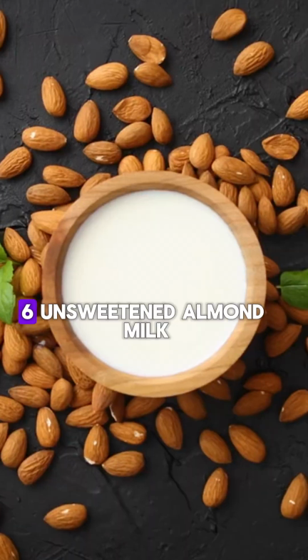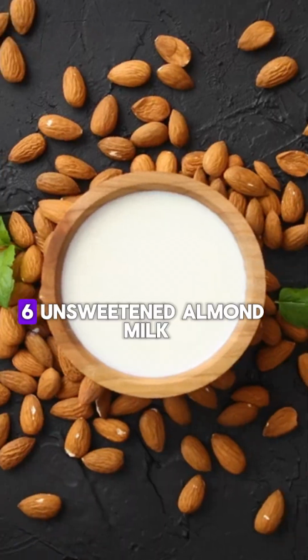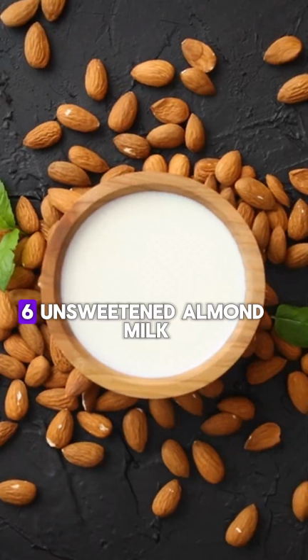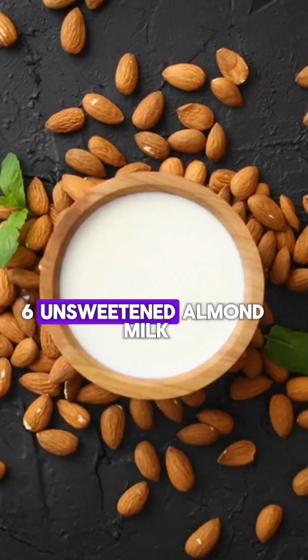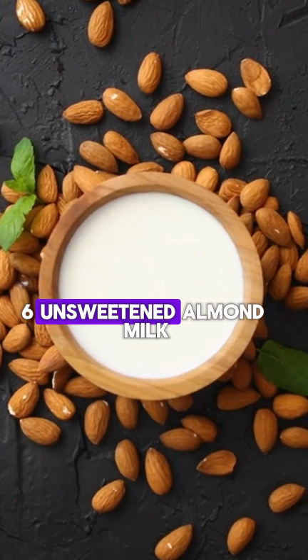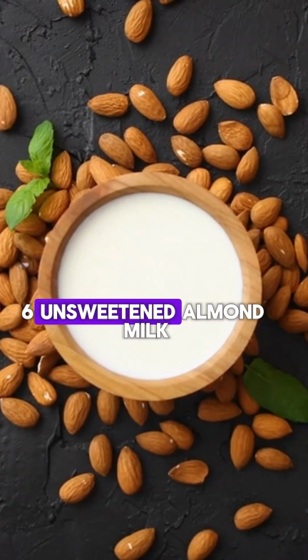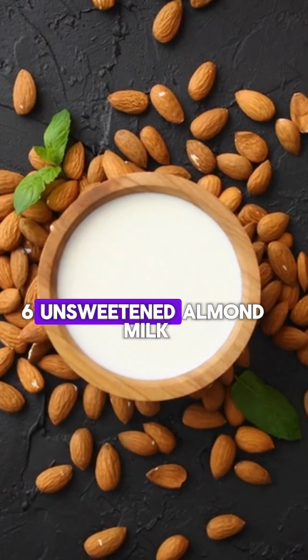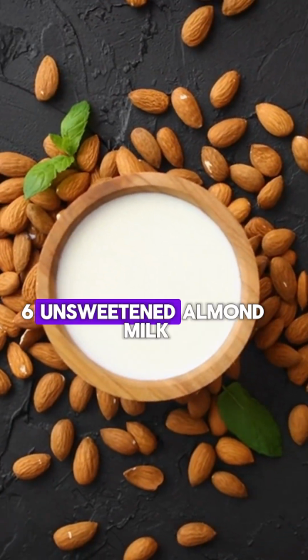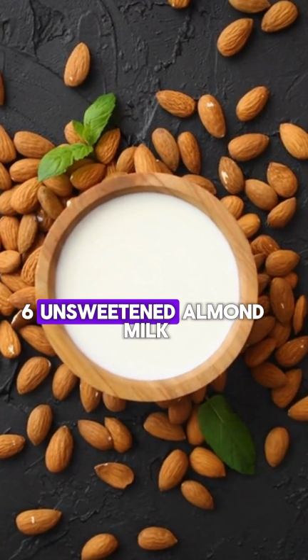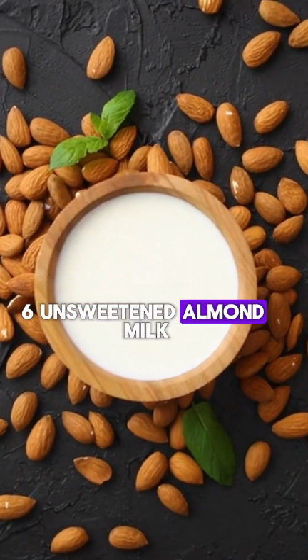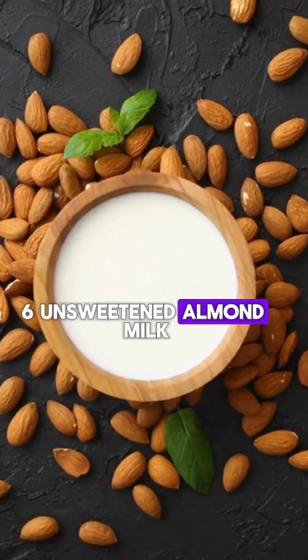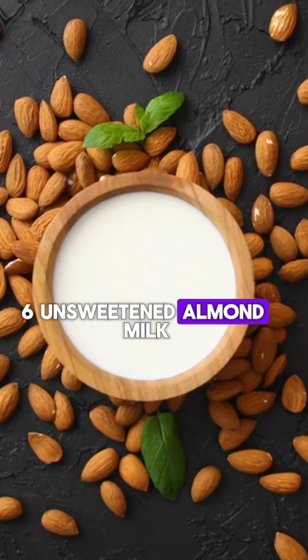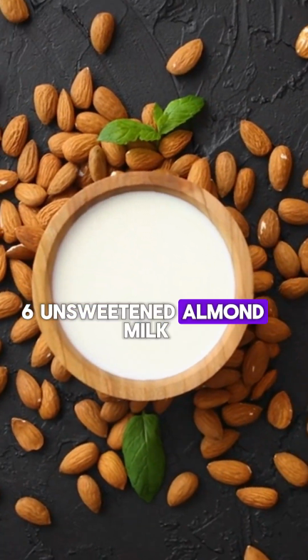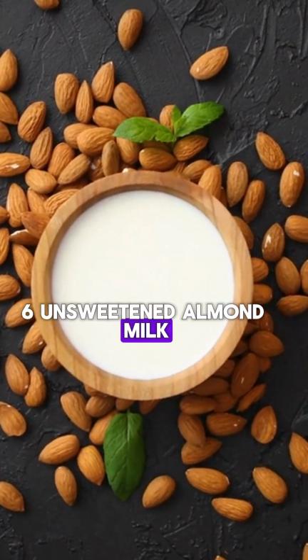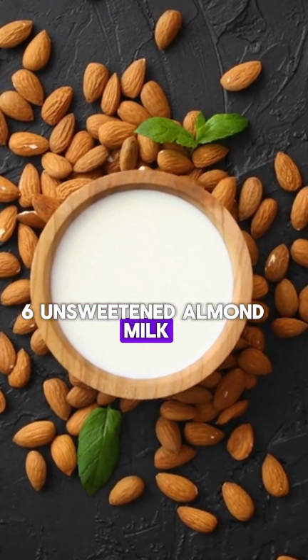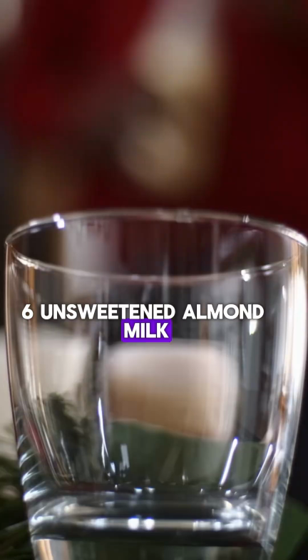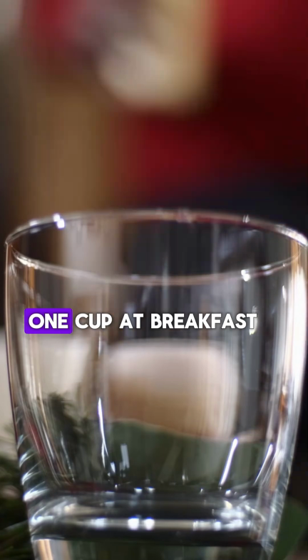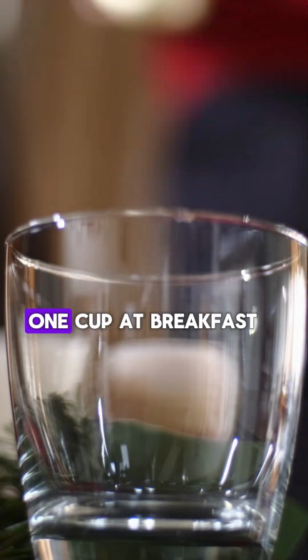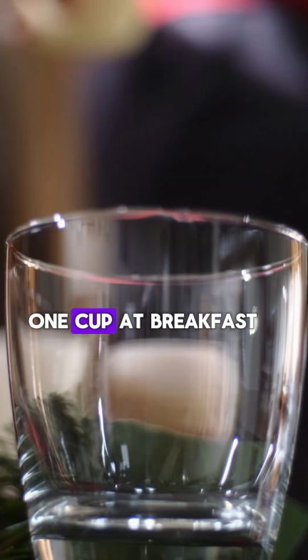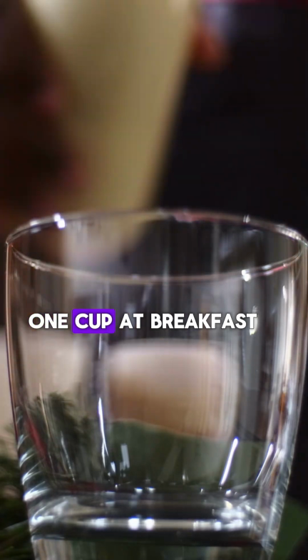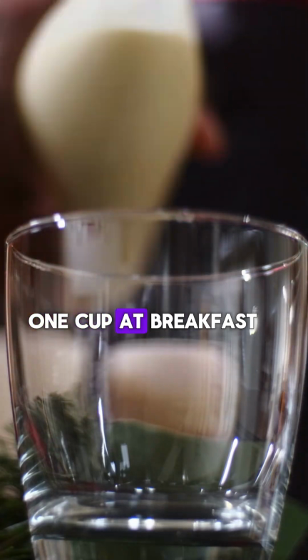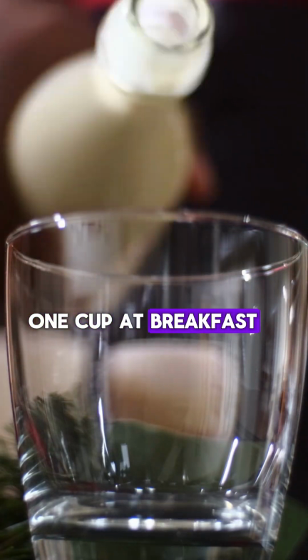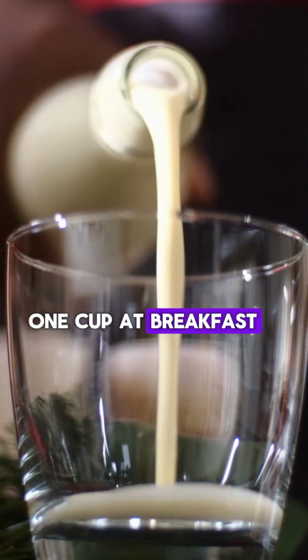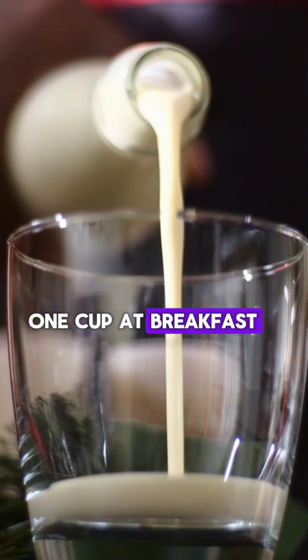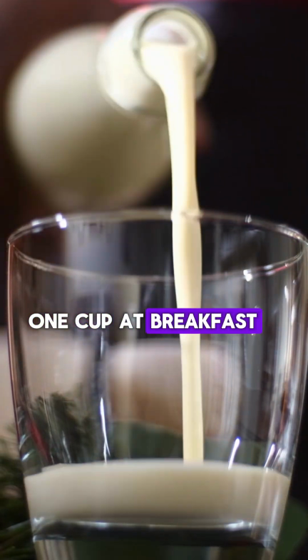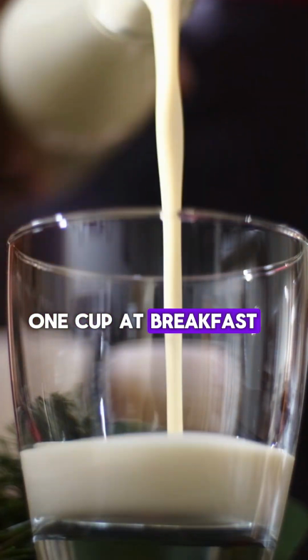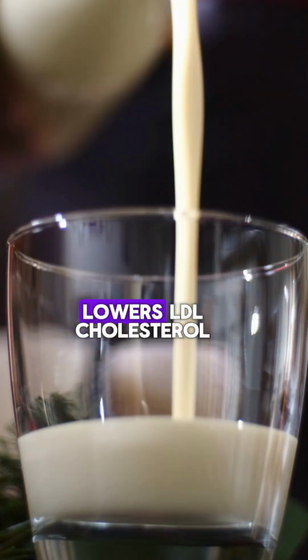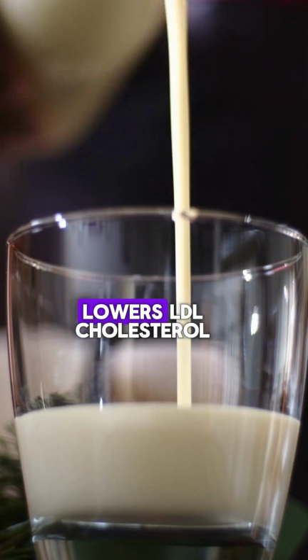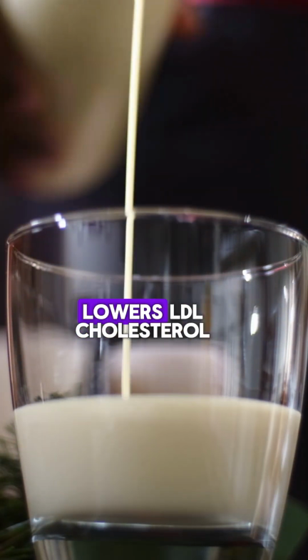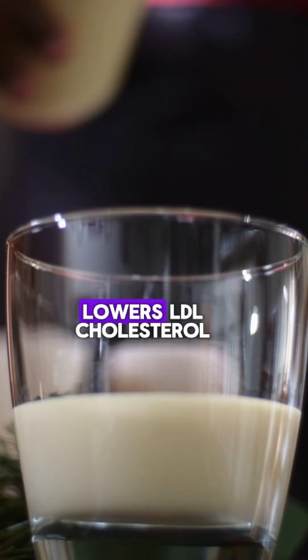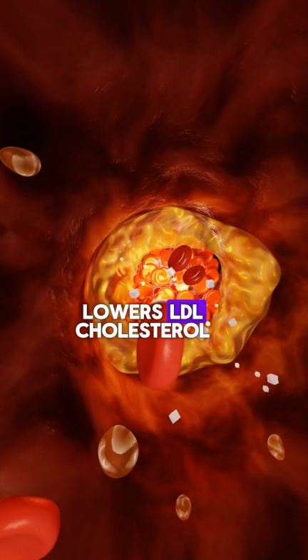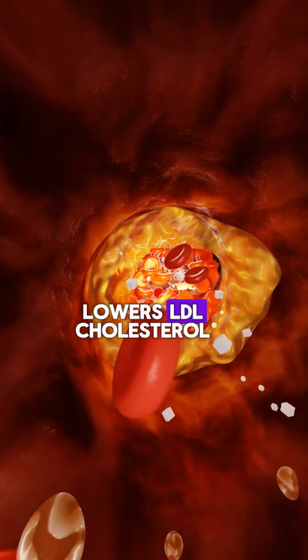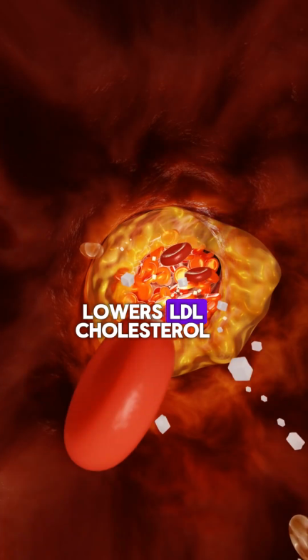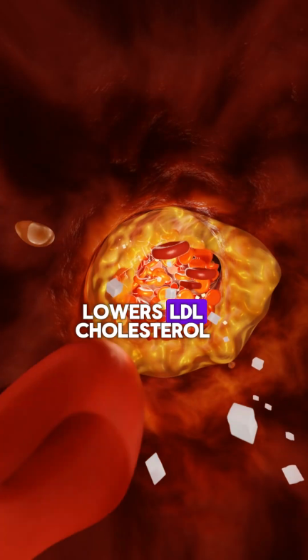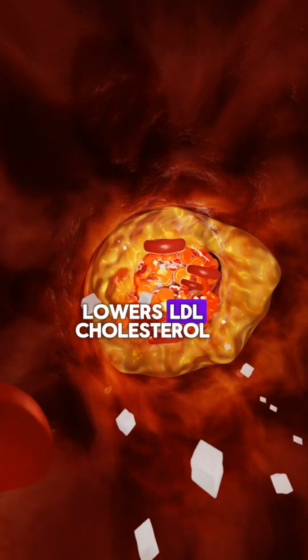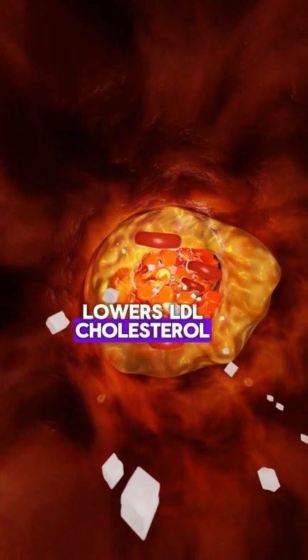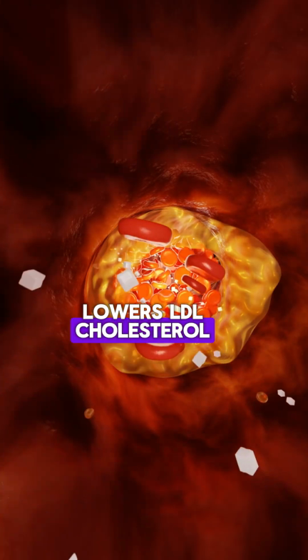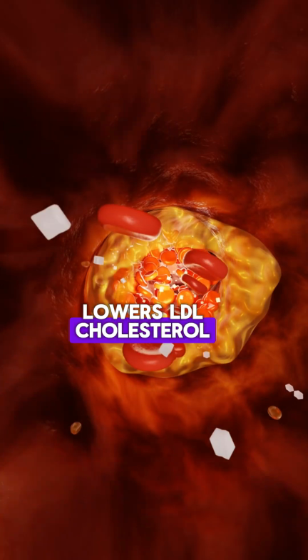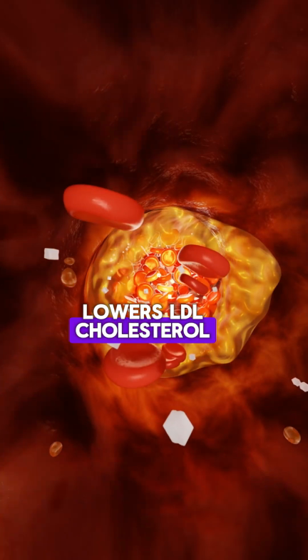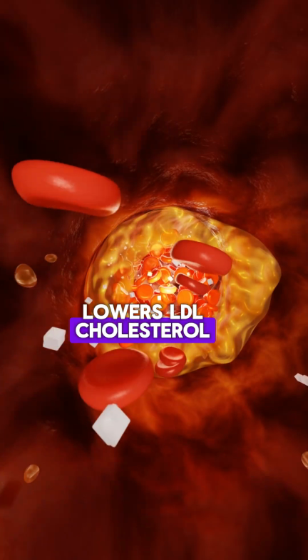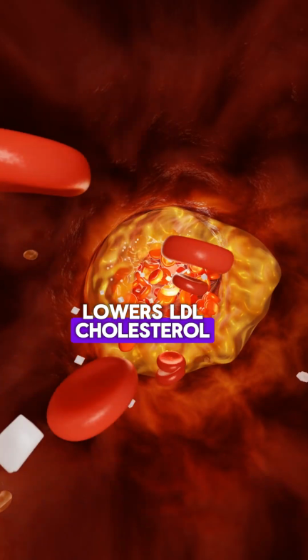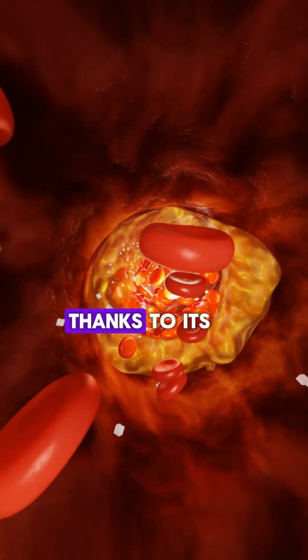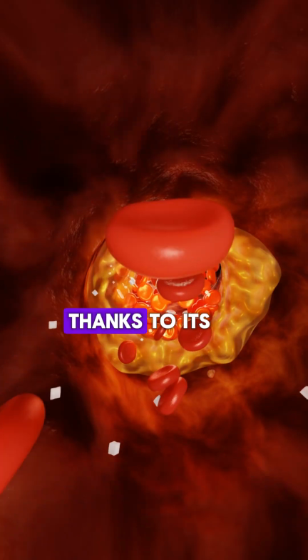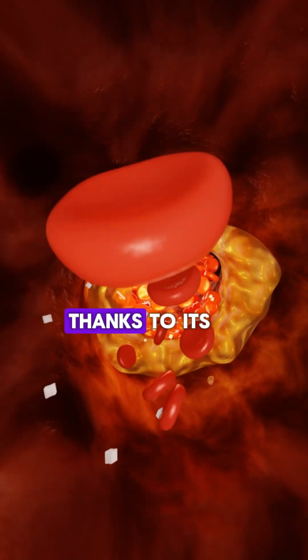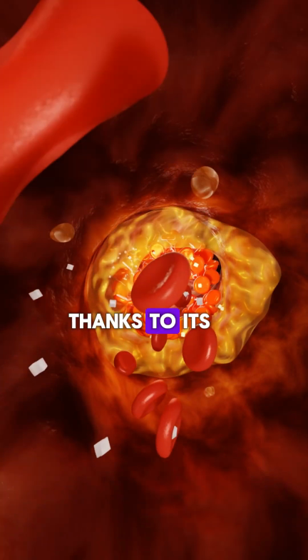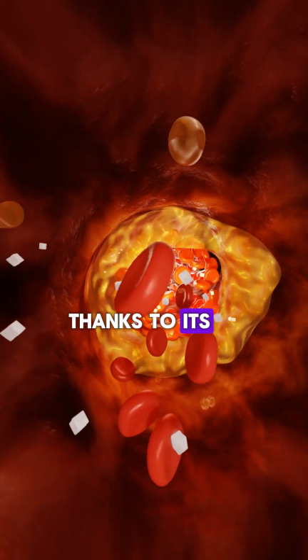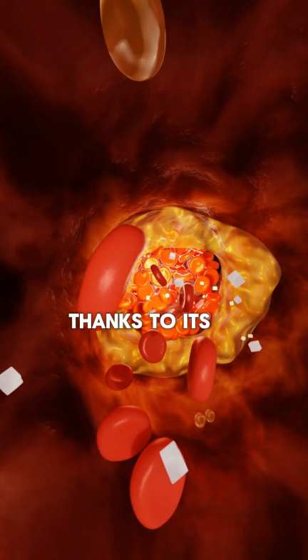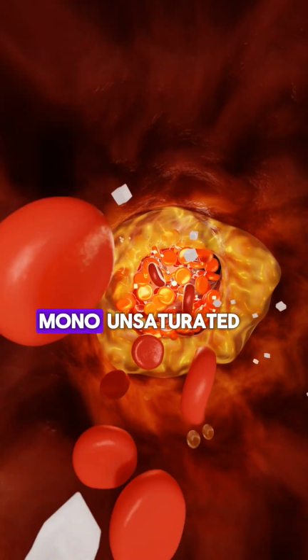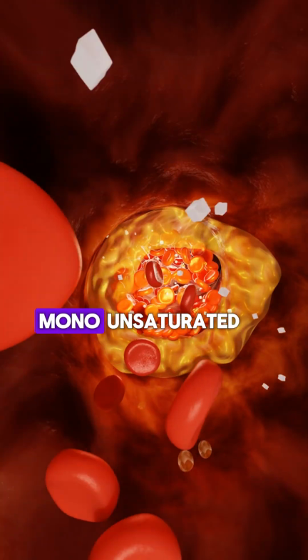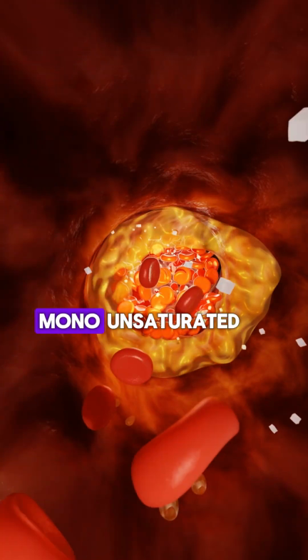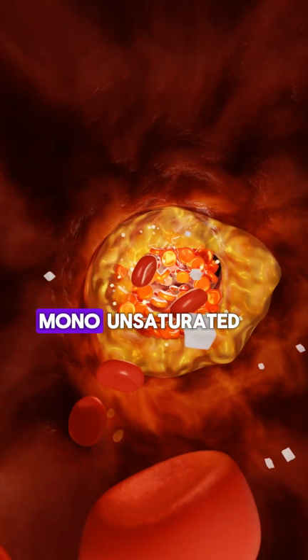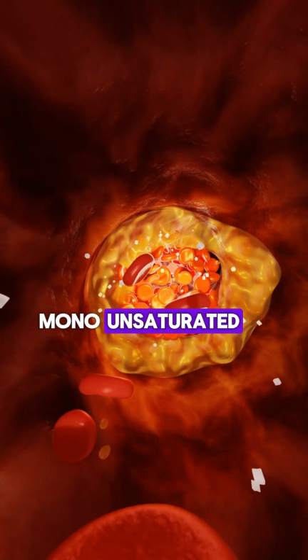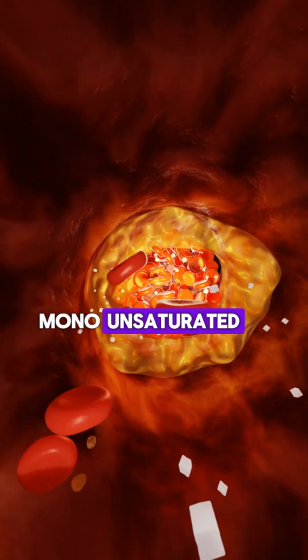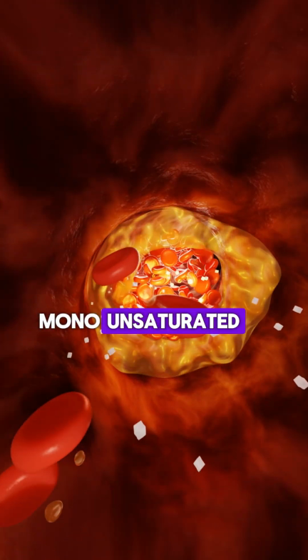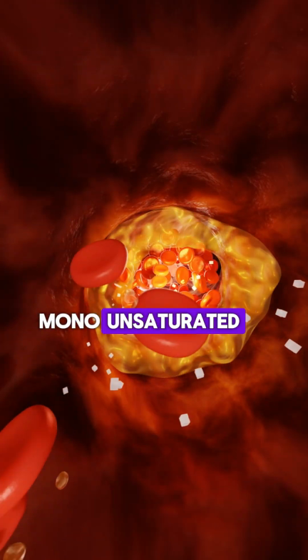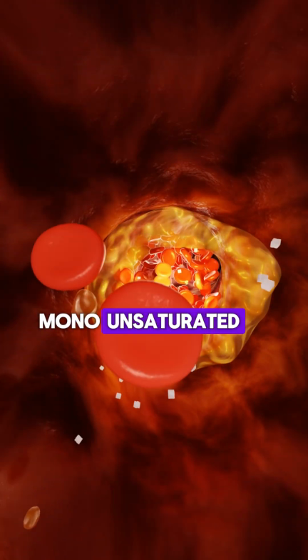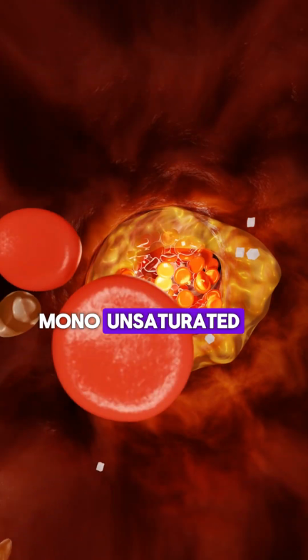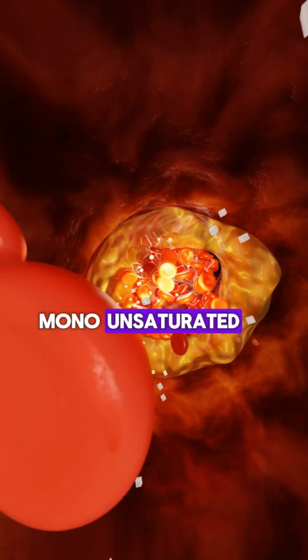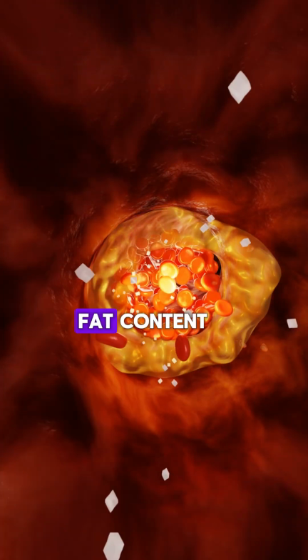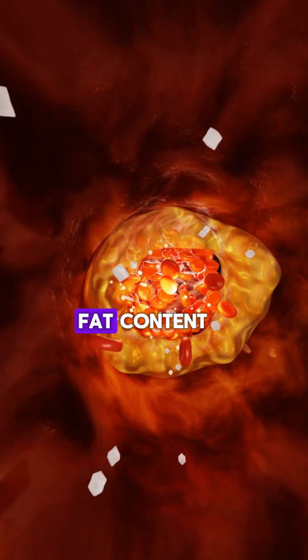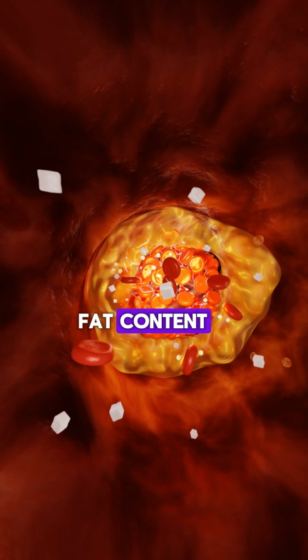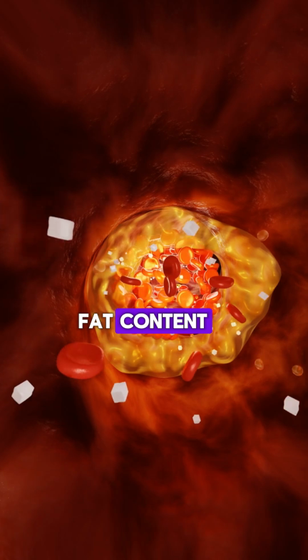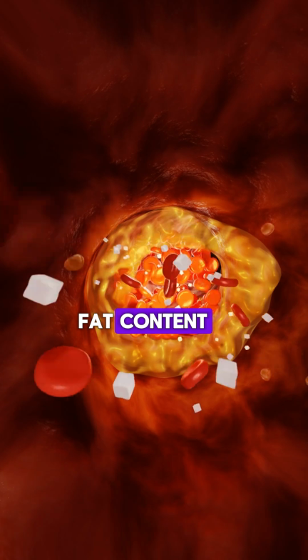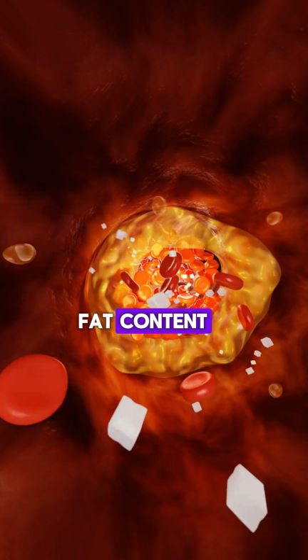Six: unsweetened almond milk. One cup at breakfast lowers LDL cholesterol thanks to its monounsaturated fat content.